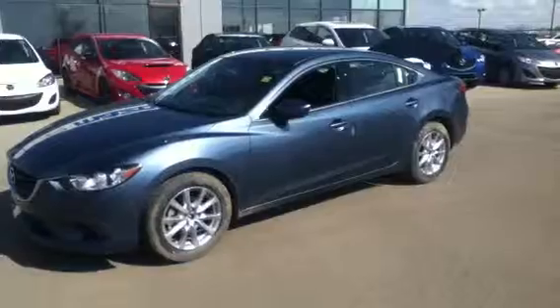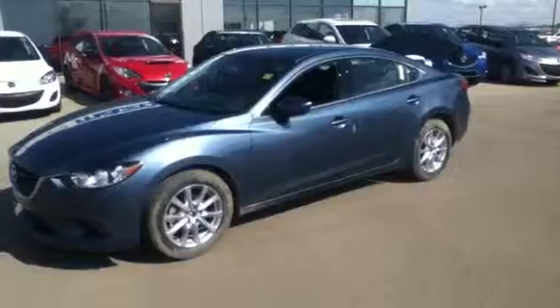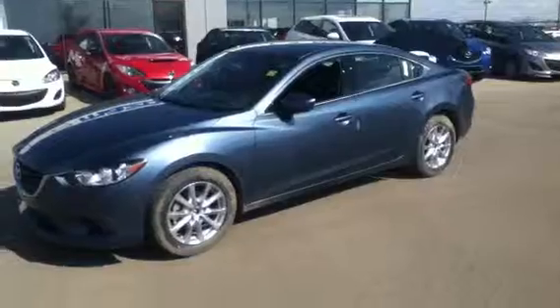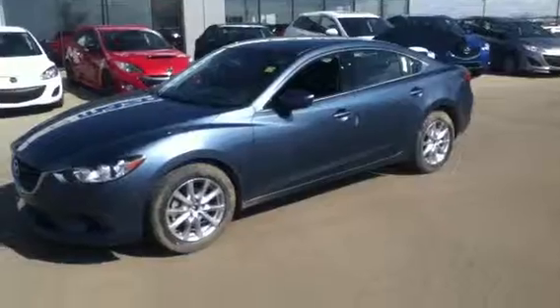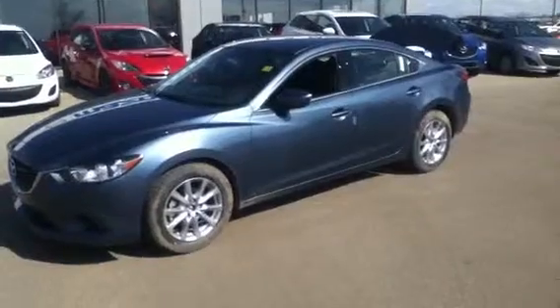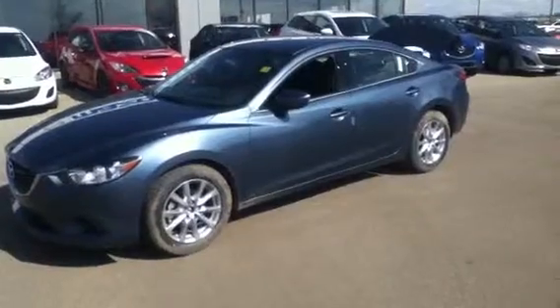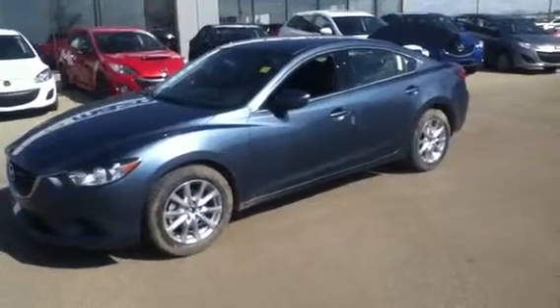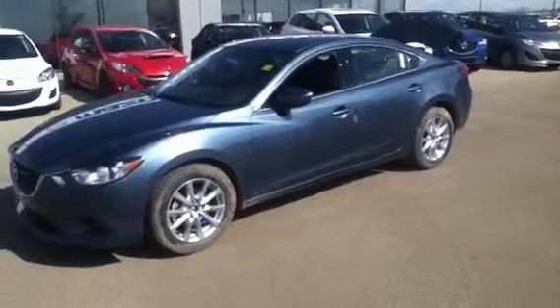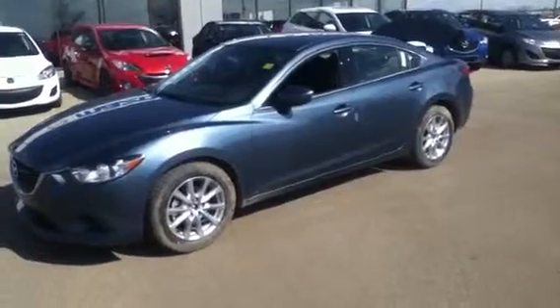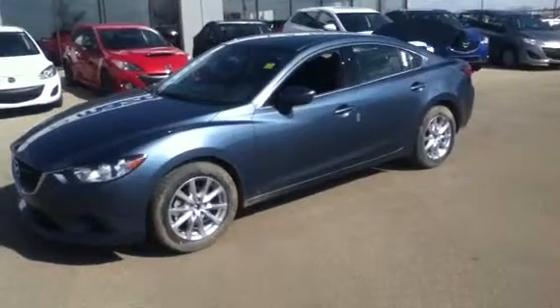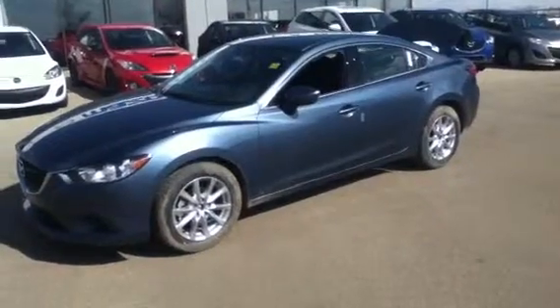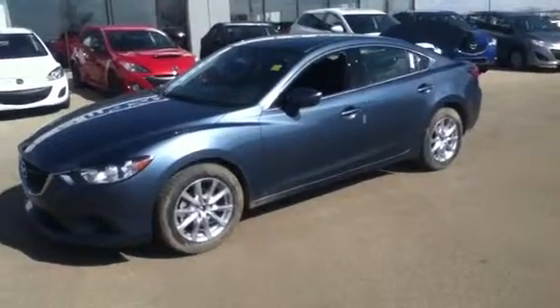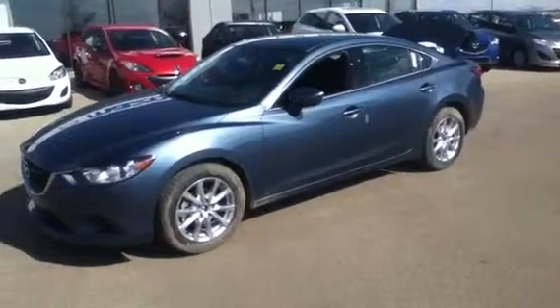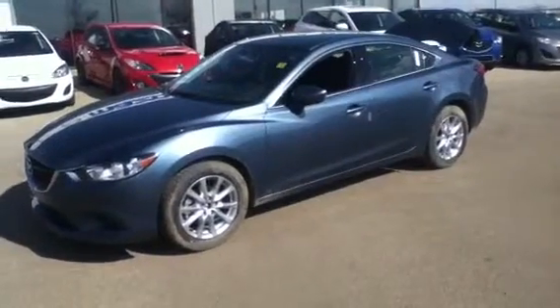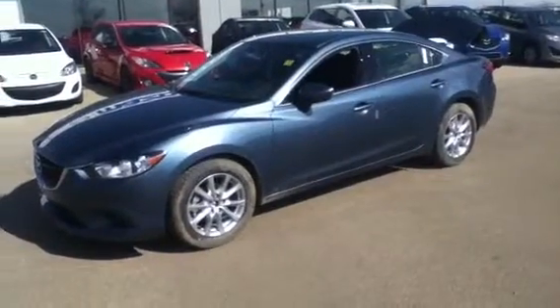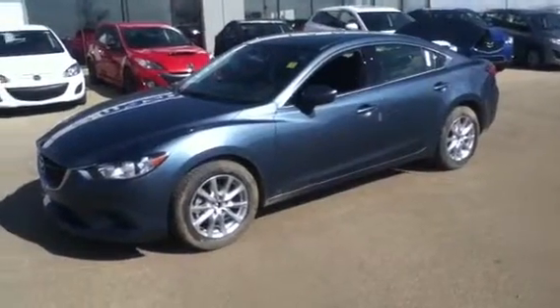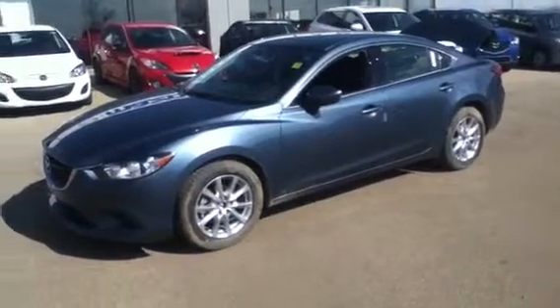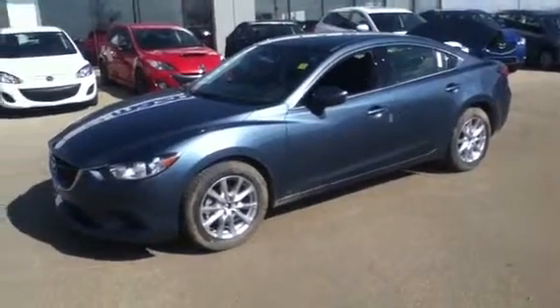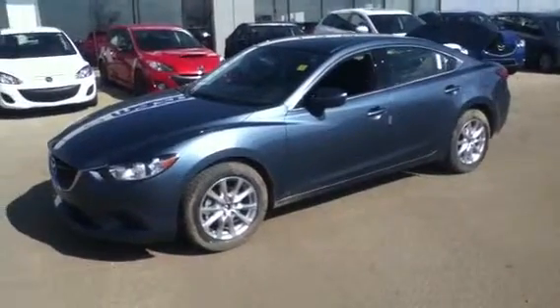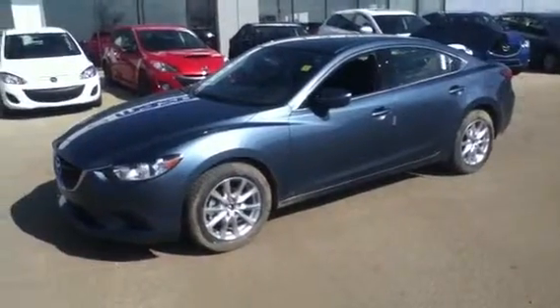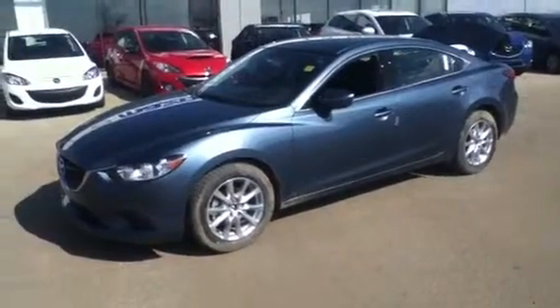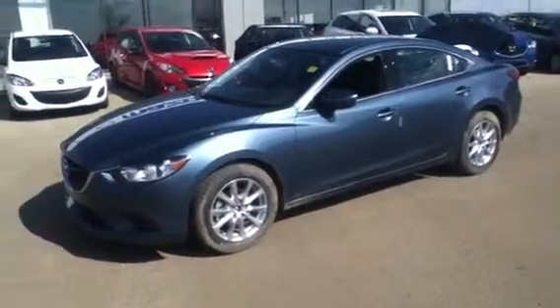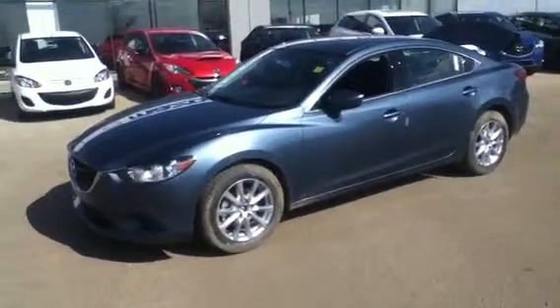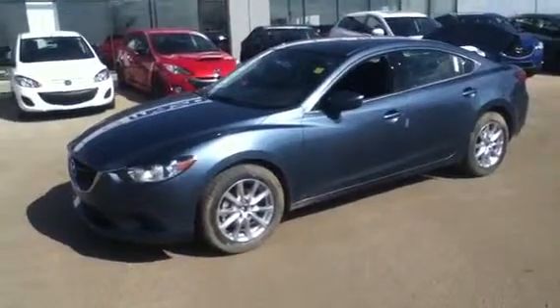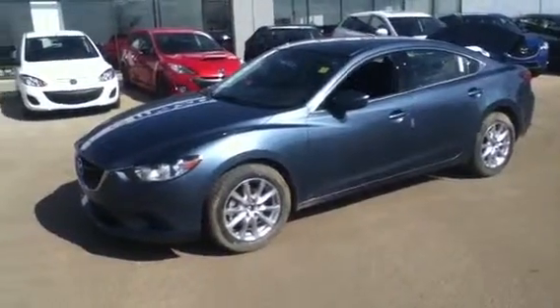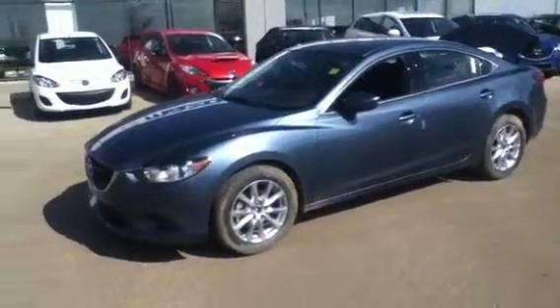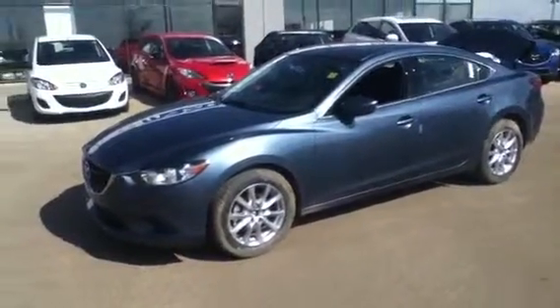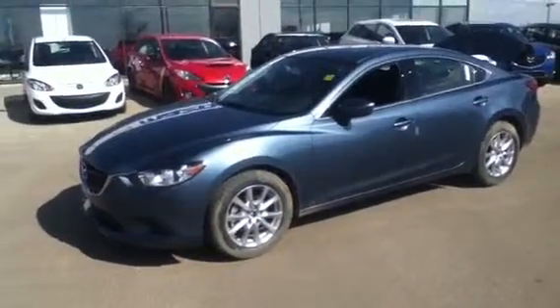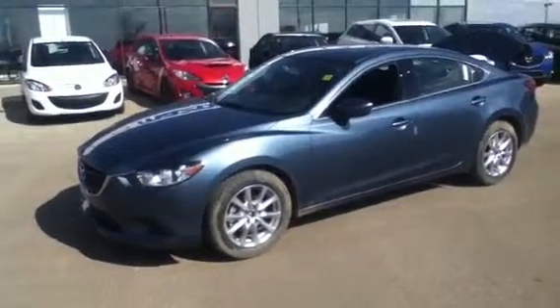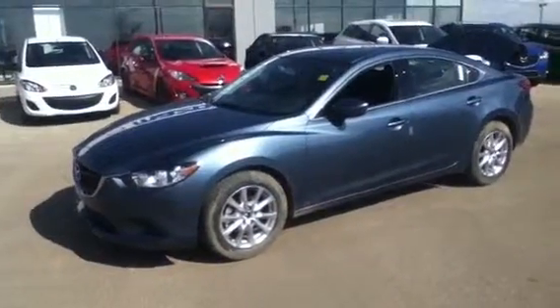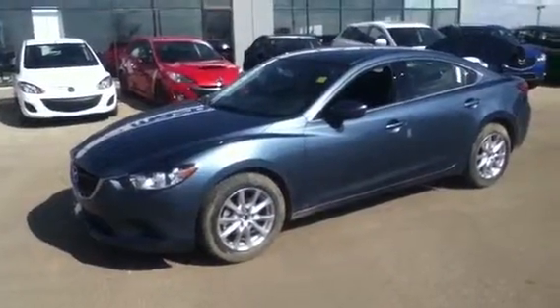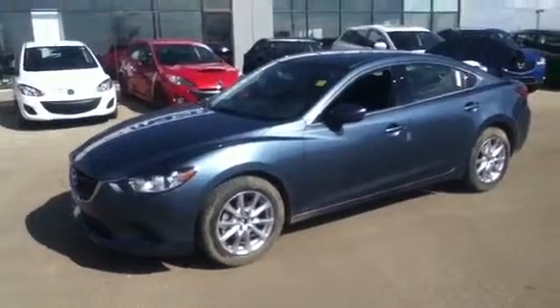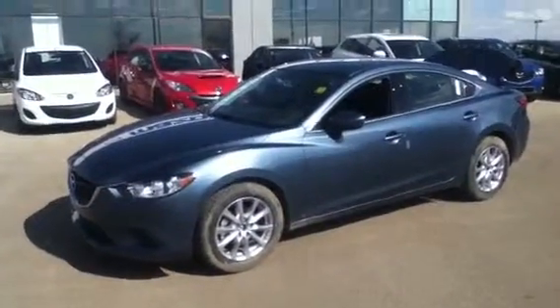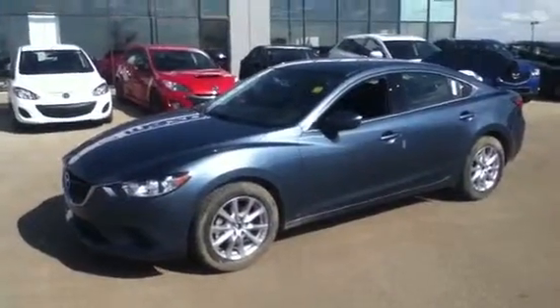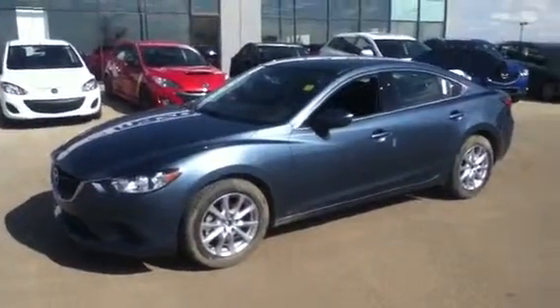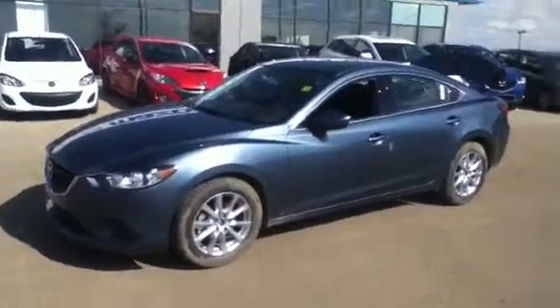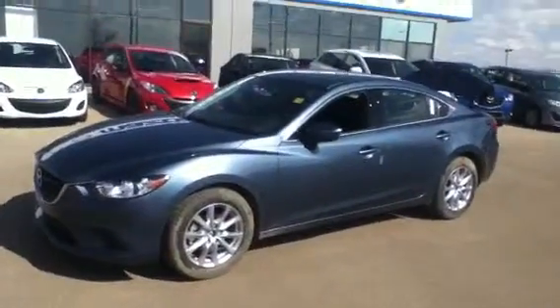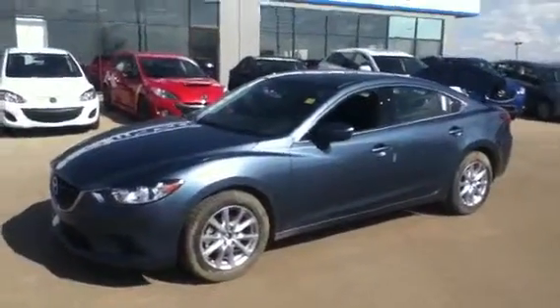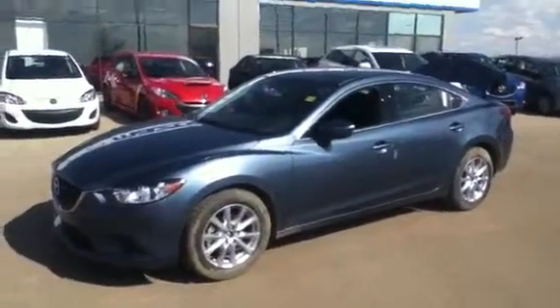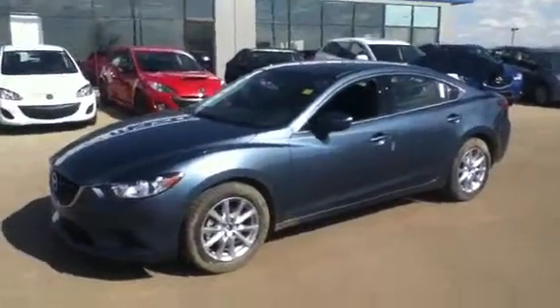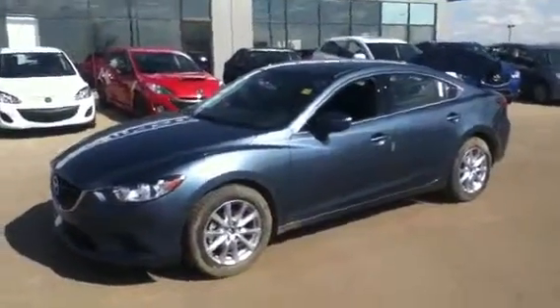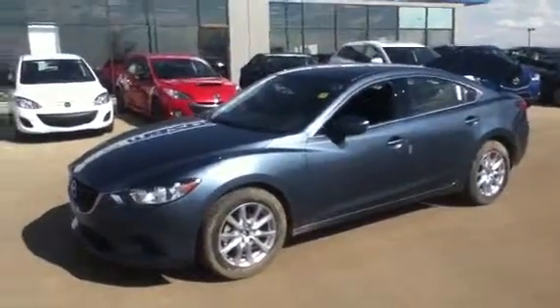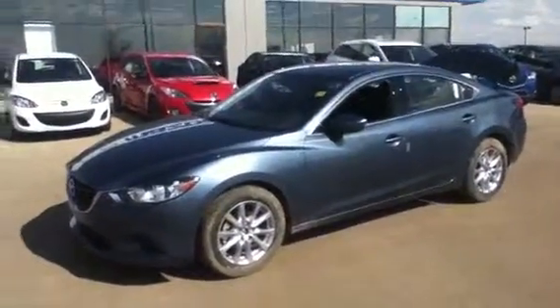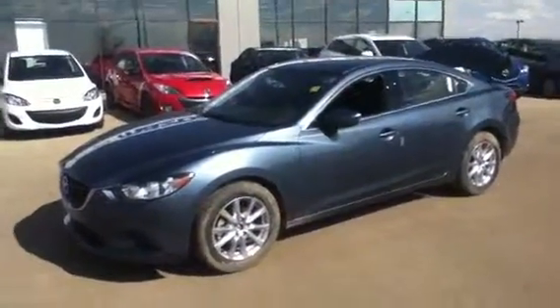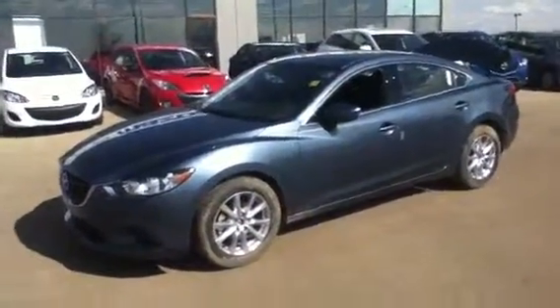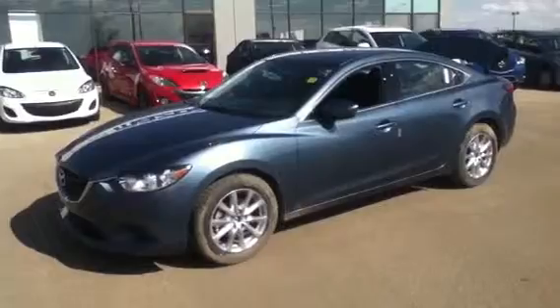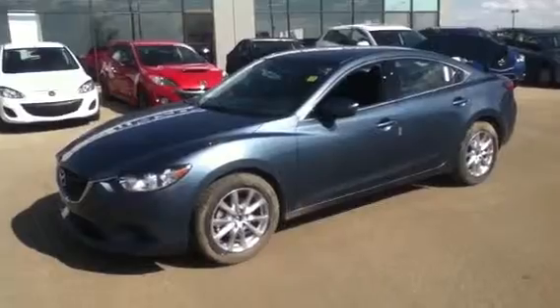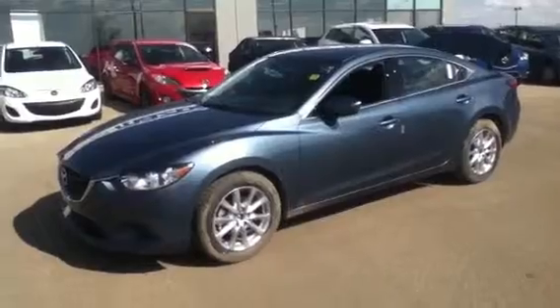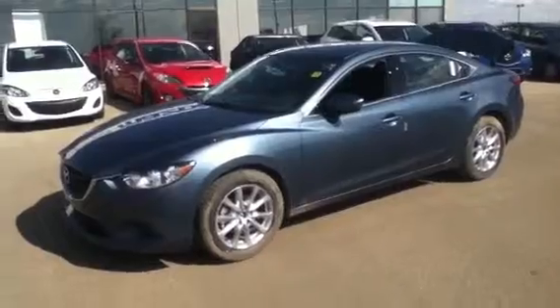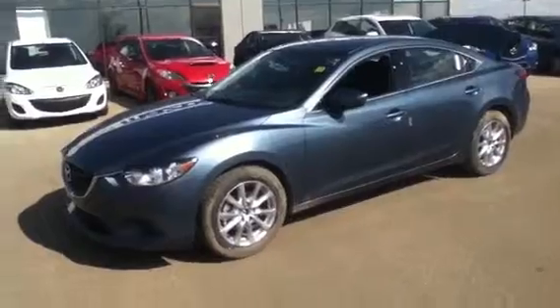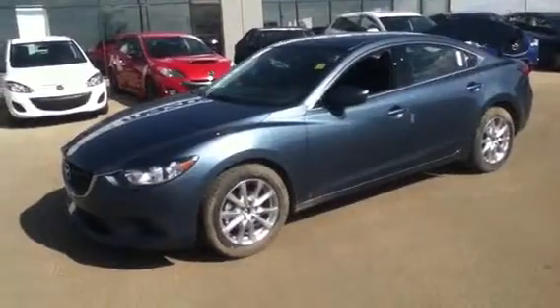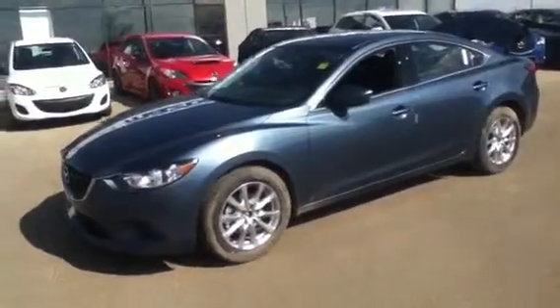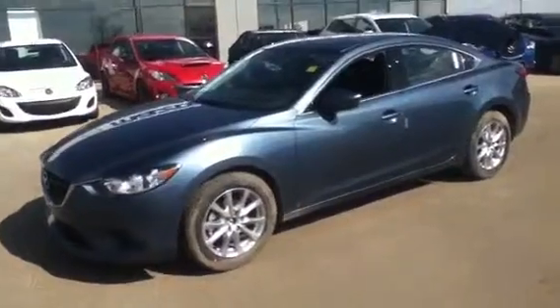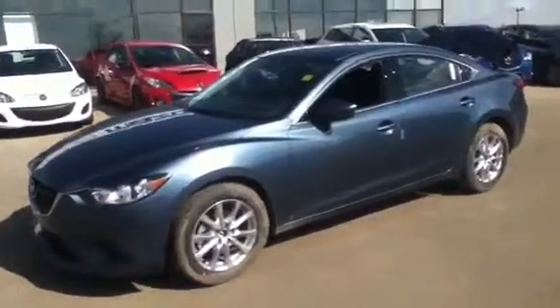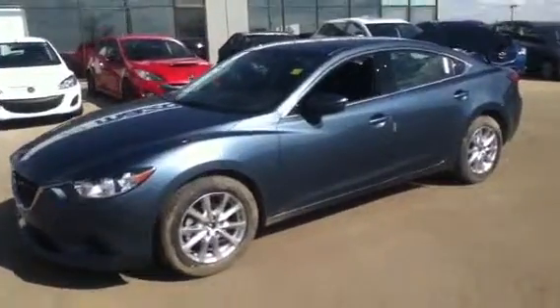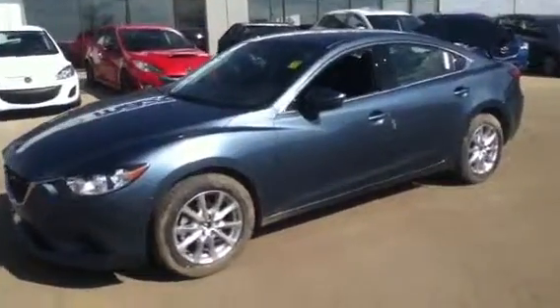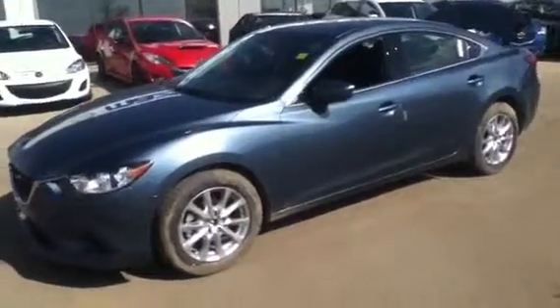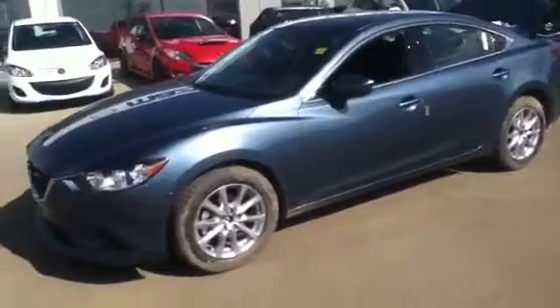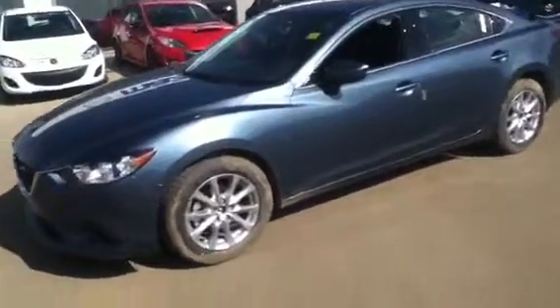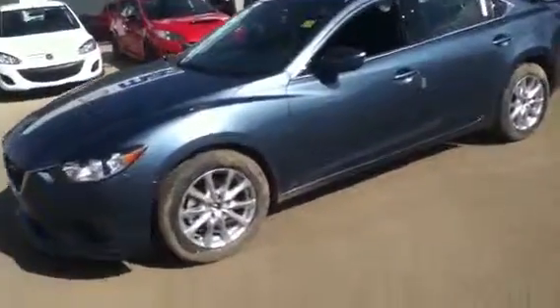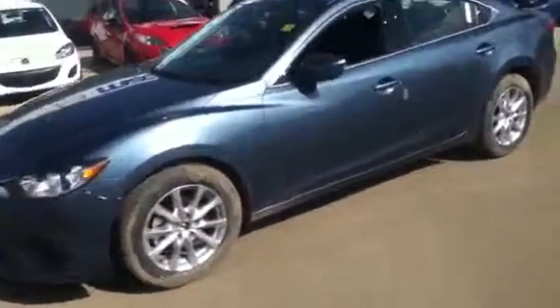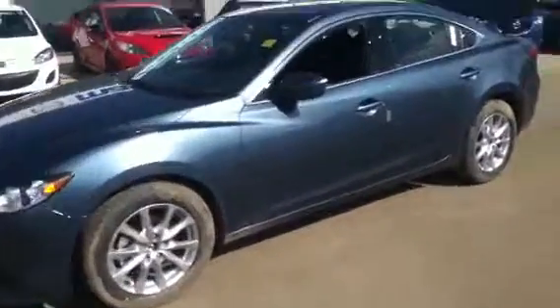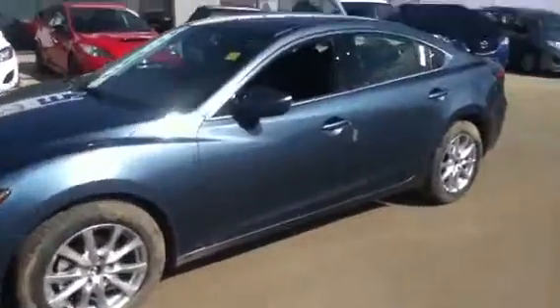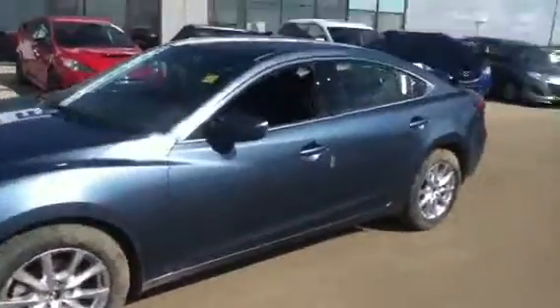Hi Mom, it's Chris from L.A. Mazda. I just want to send you a quick video walk around of the 2014 Mazda 6 that you're inquiring about.